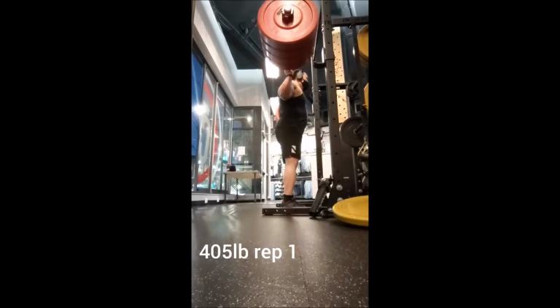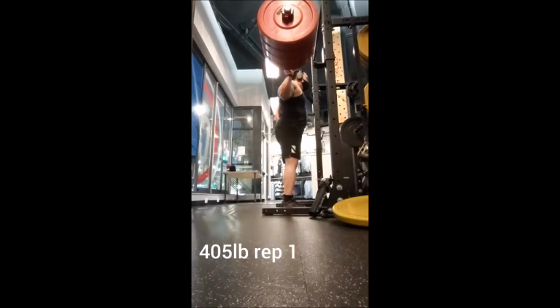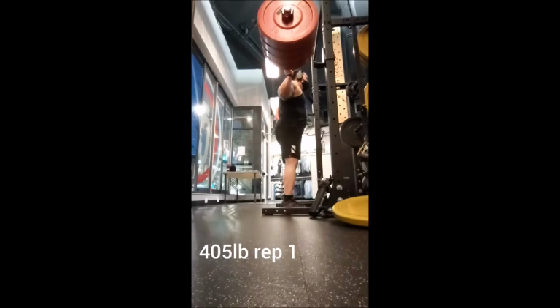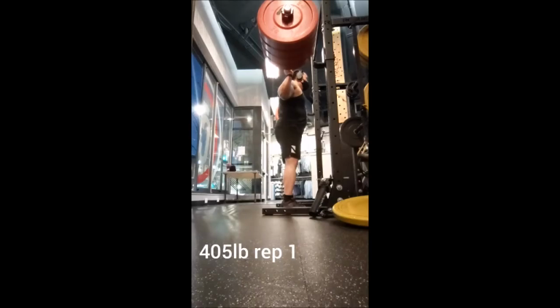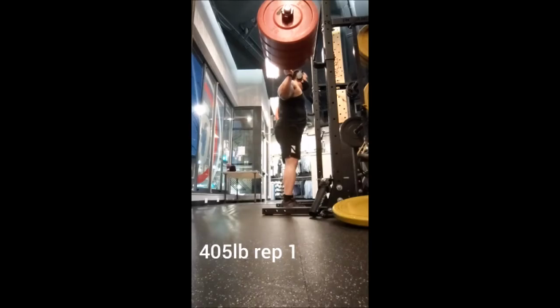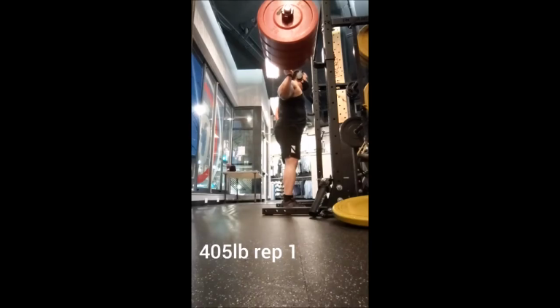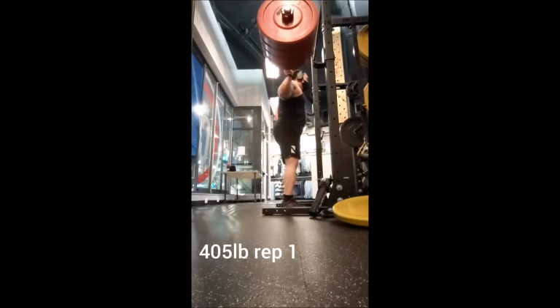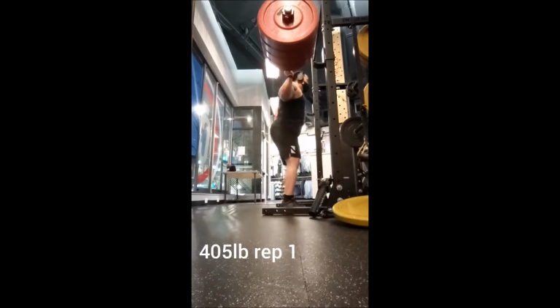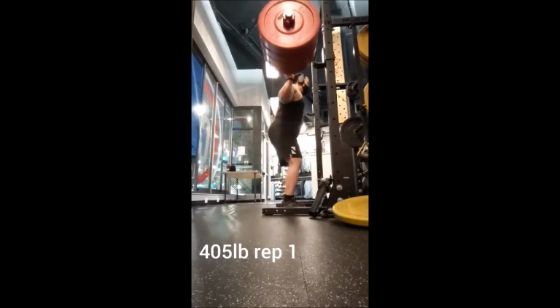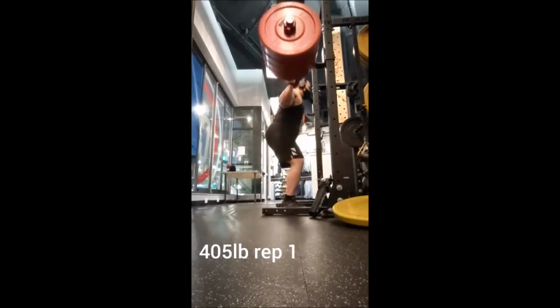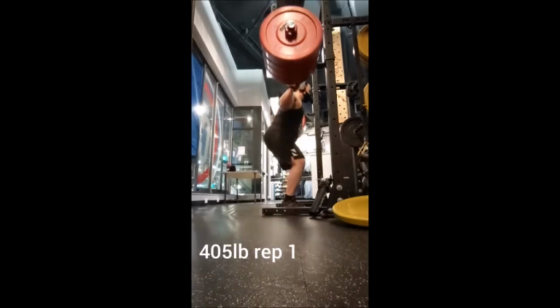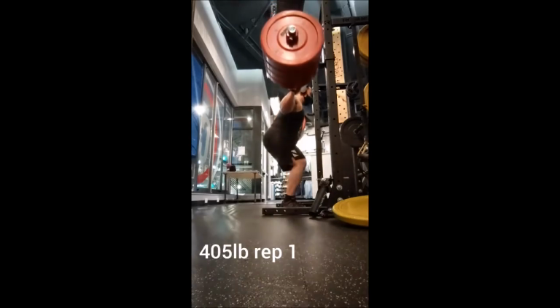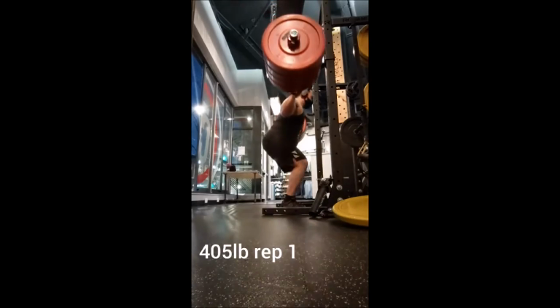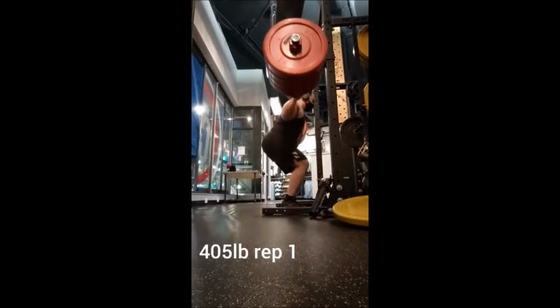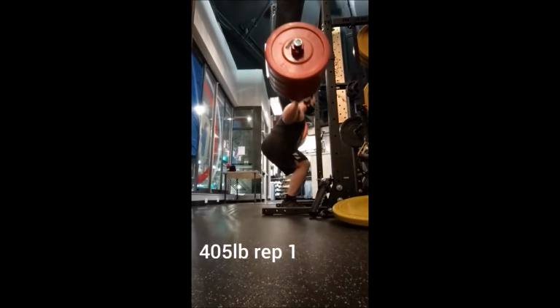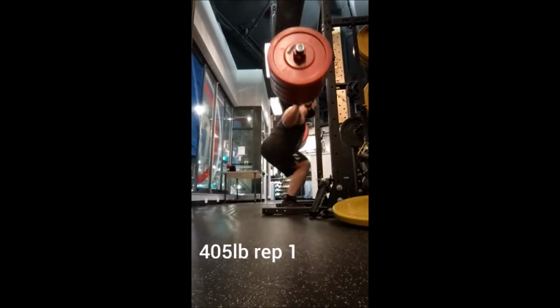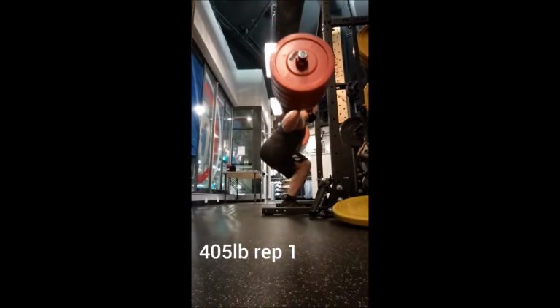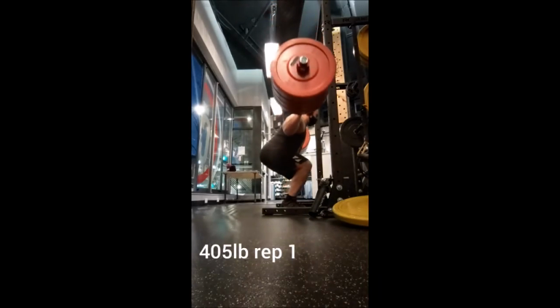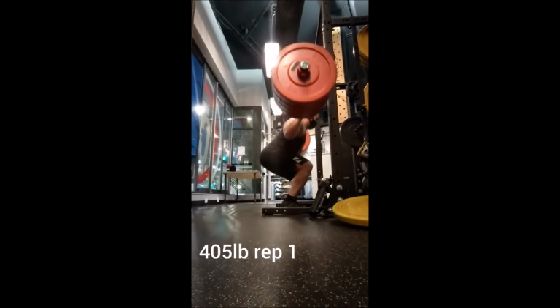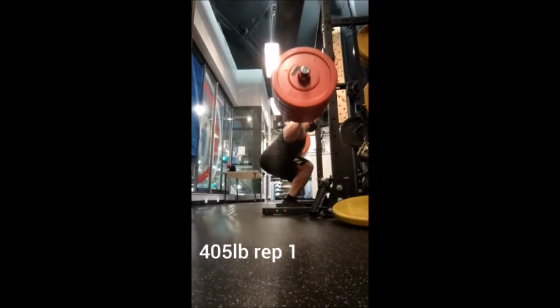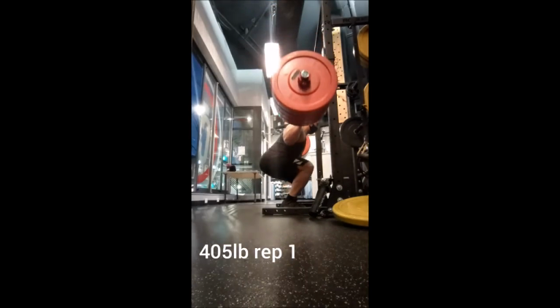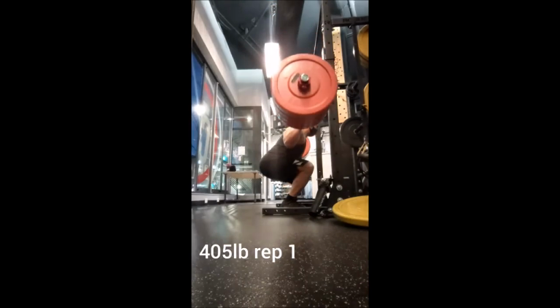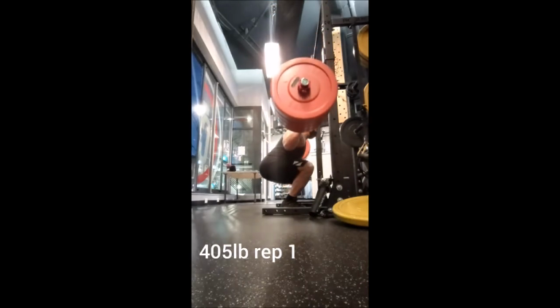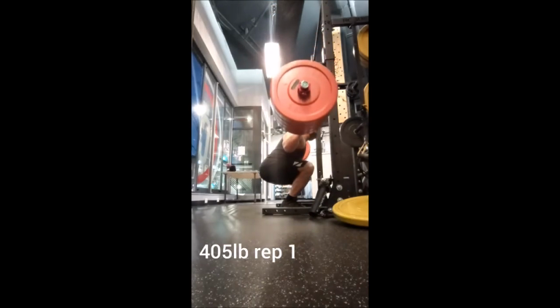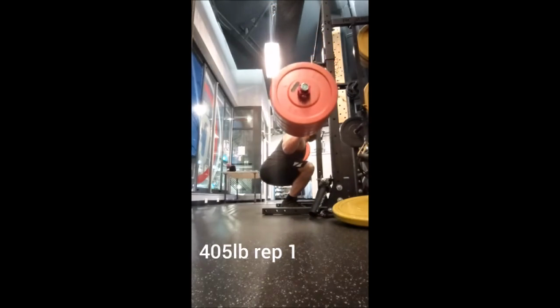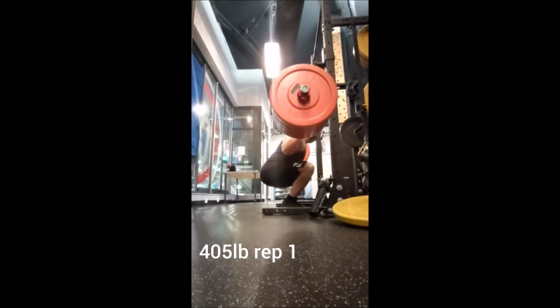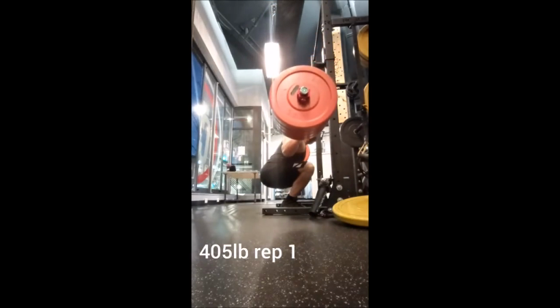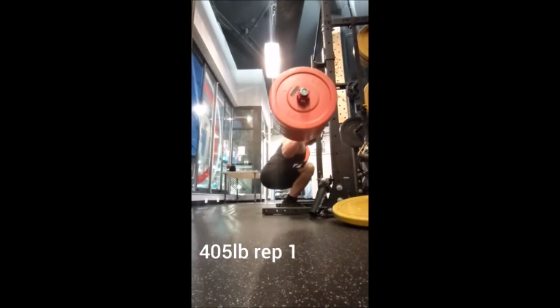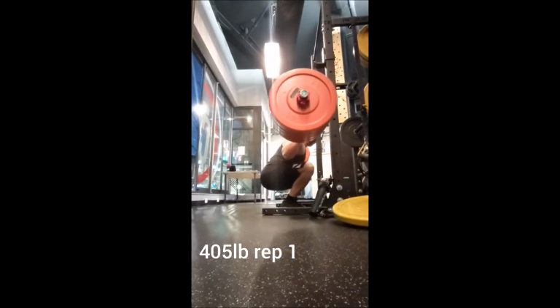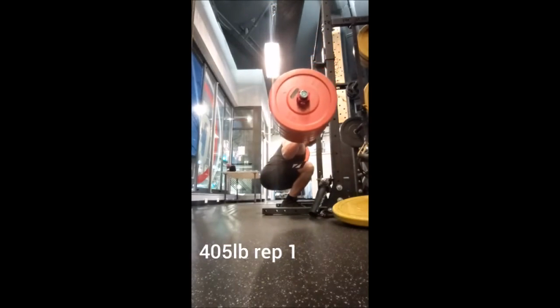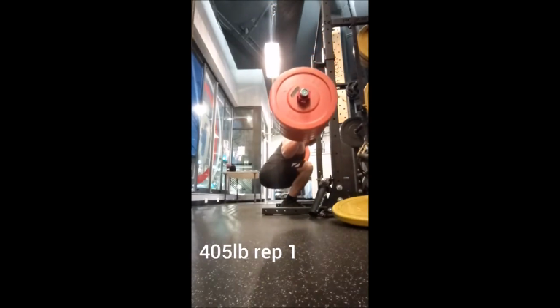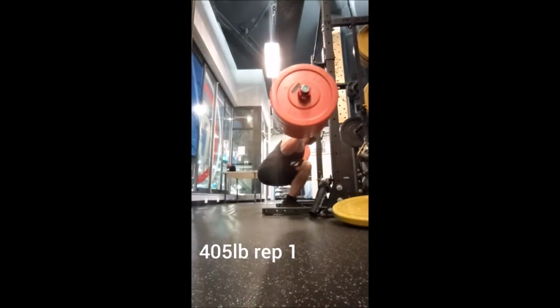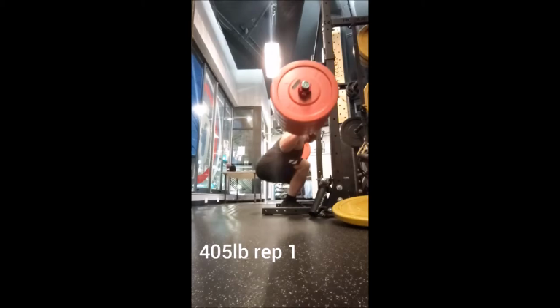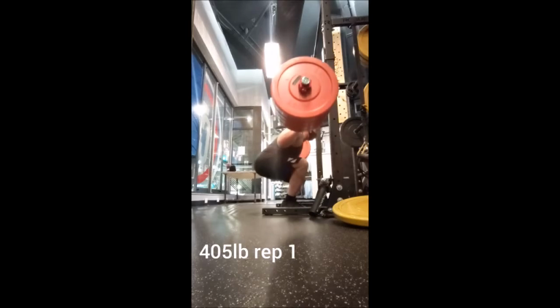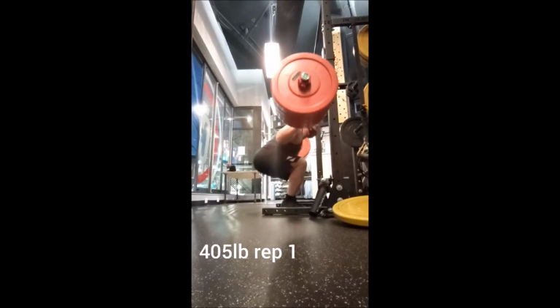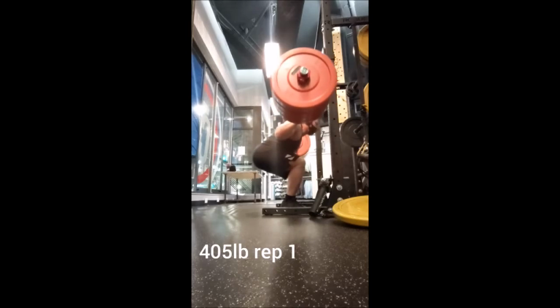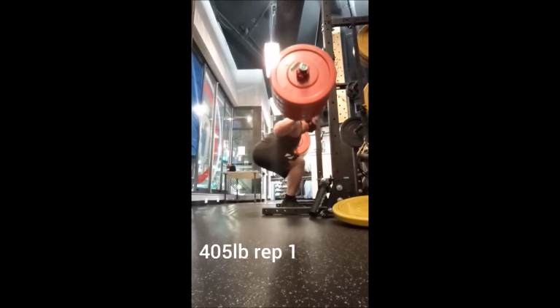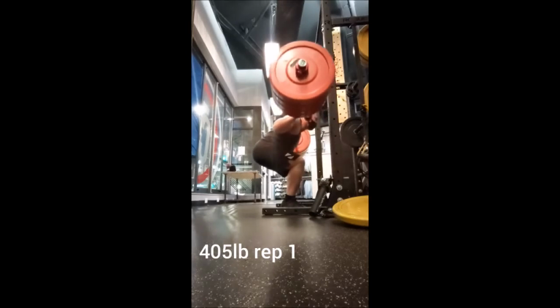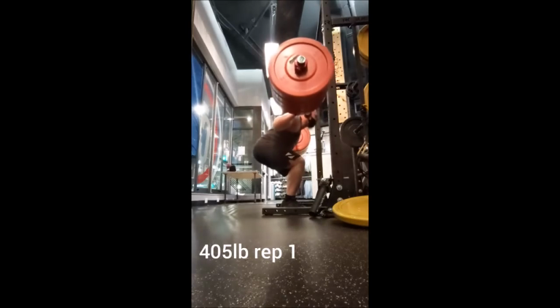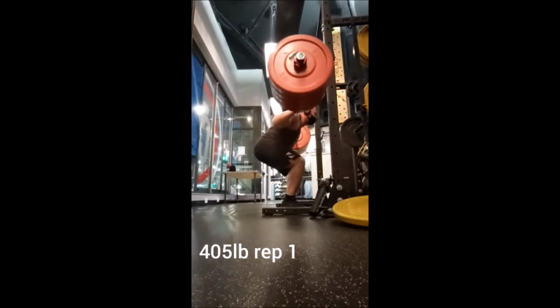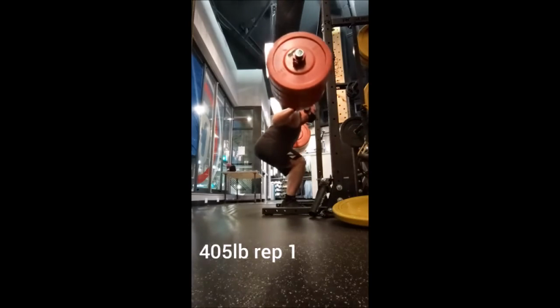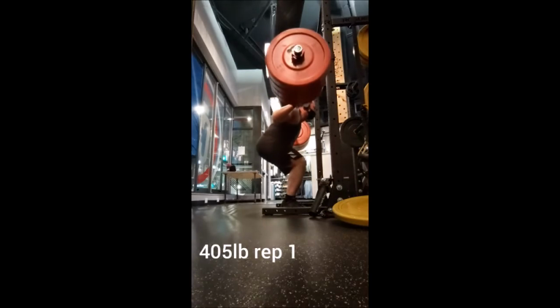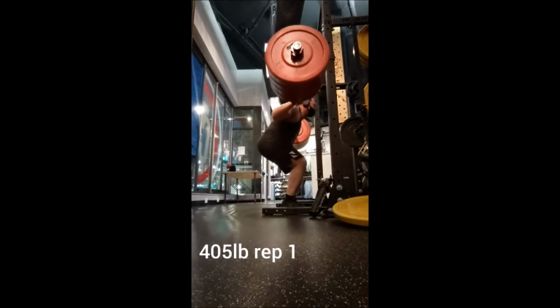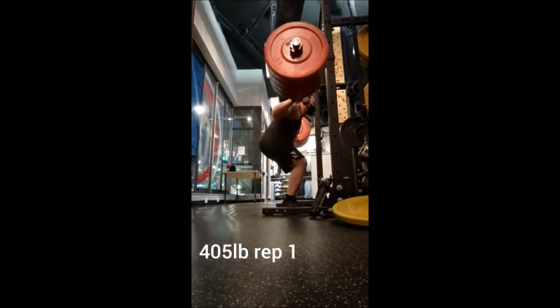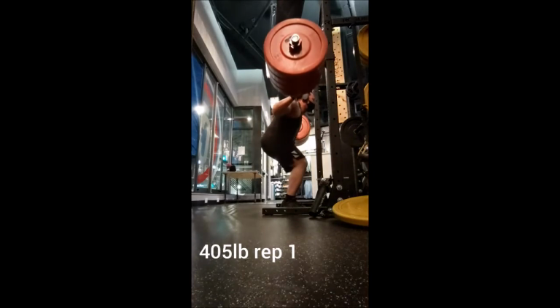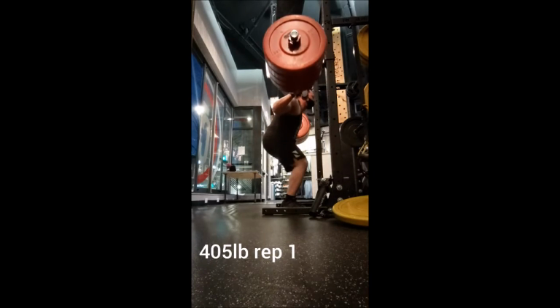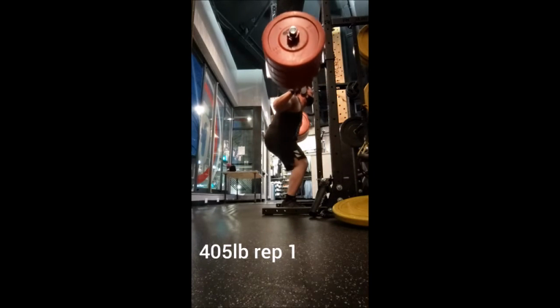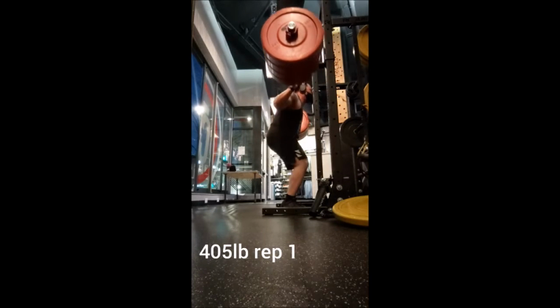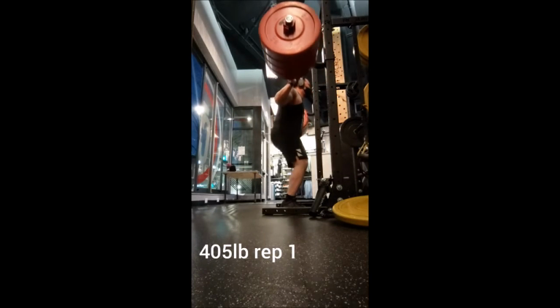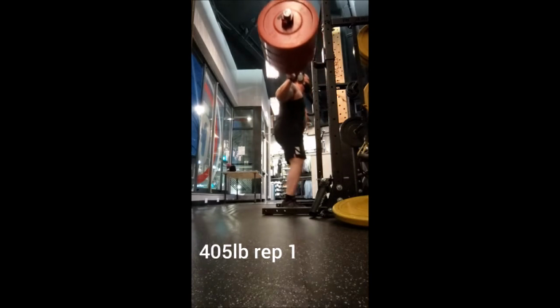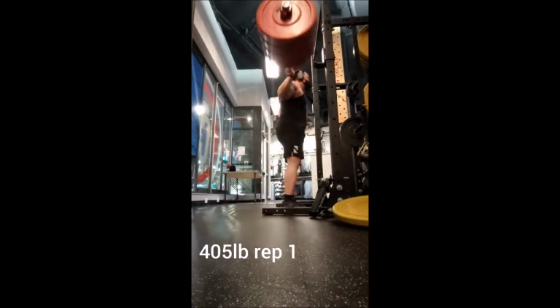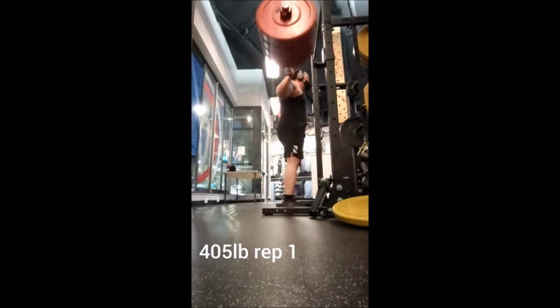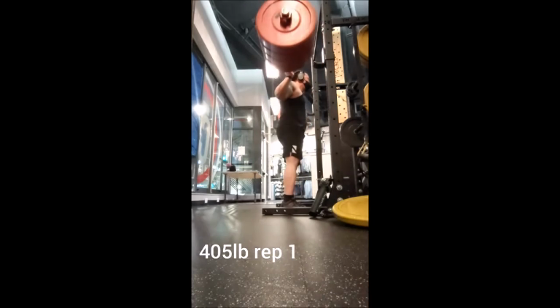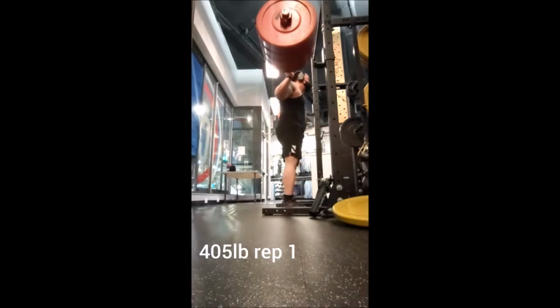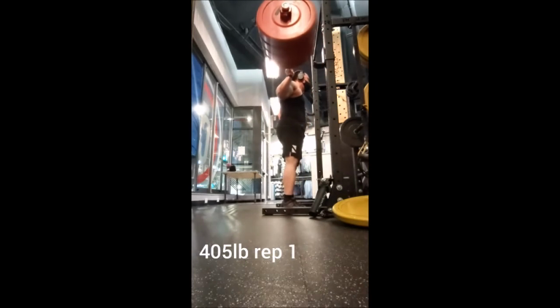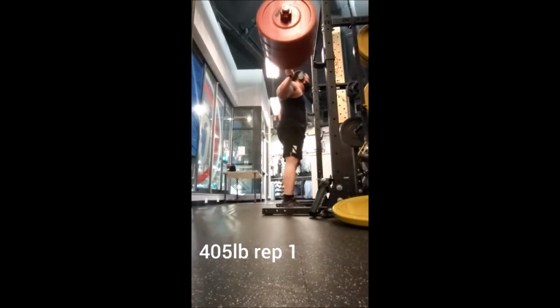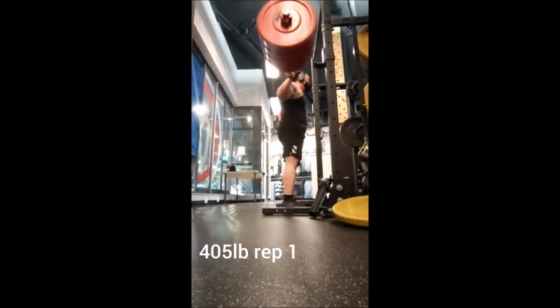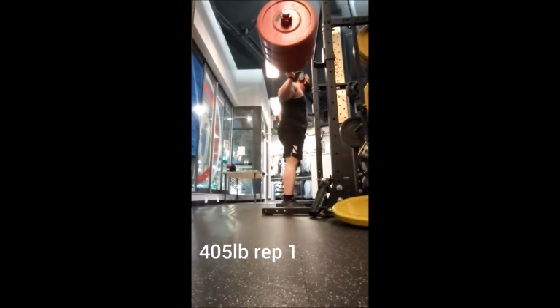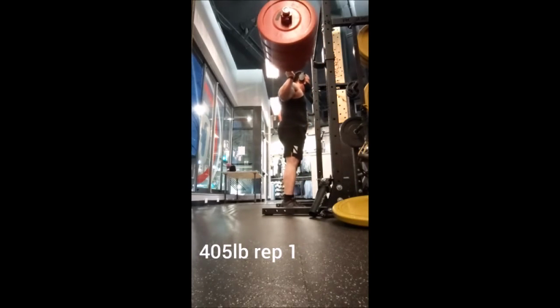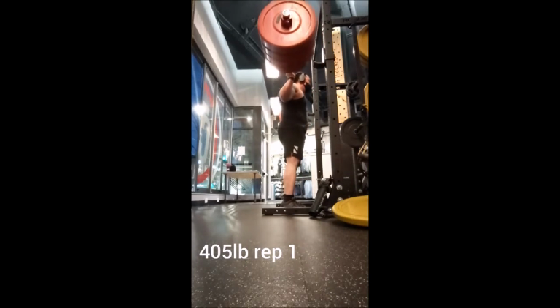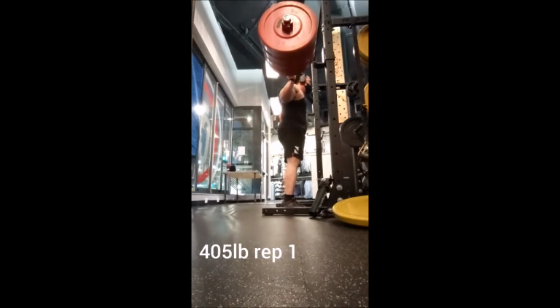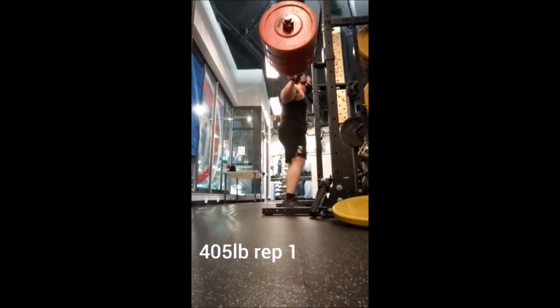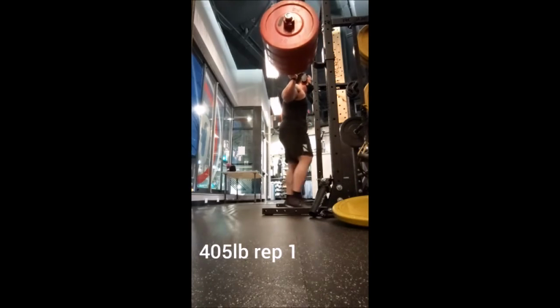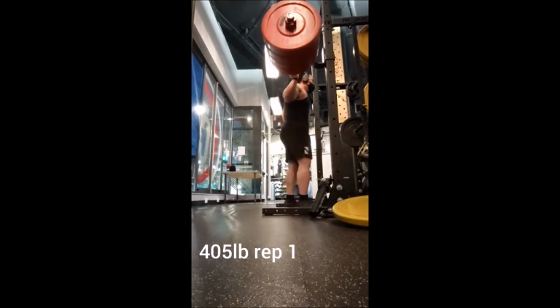Happy Wednesday everyone, welcome back. Tonight I started off with drop snatch, doing triples with 45, 65, and 85 pounds.